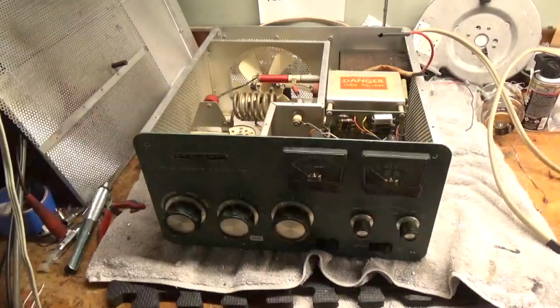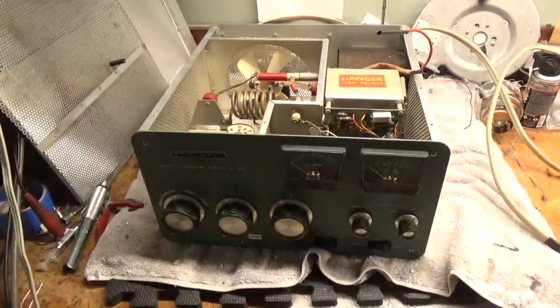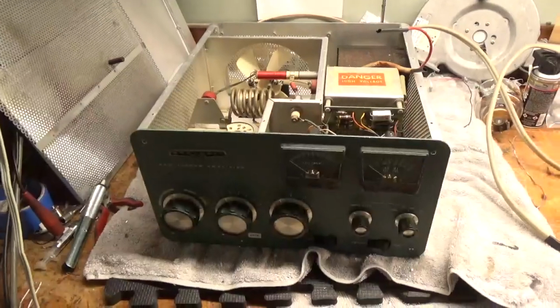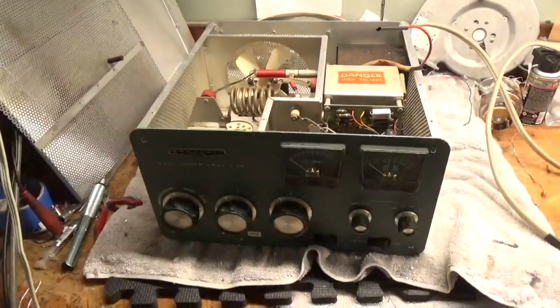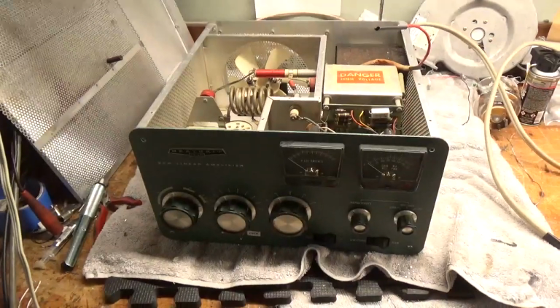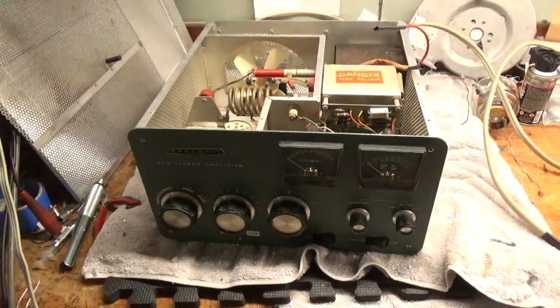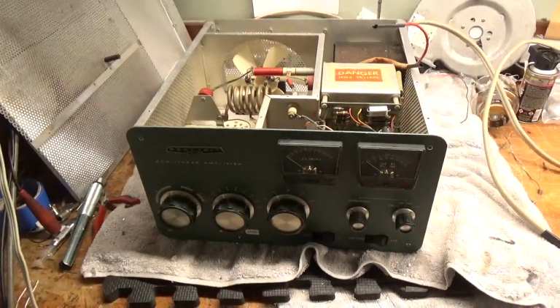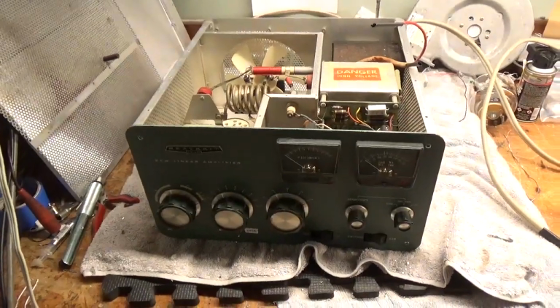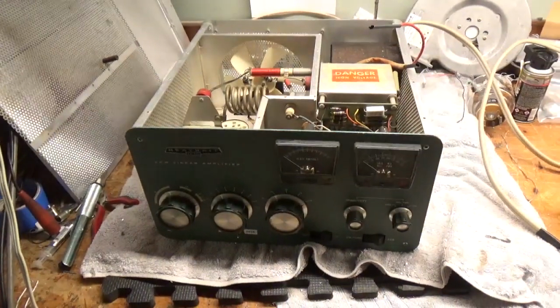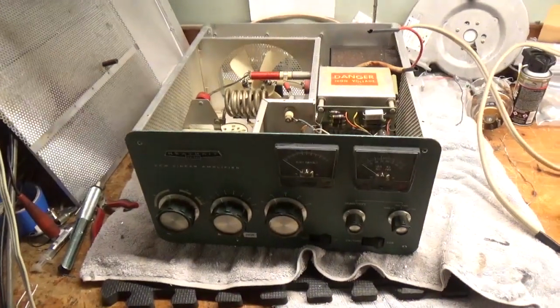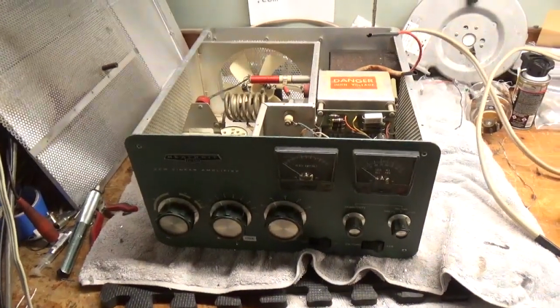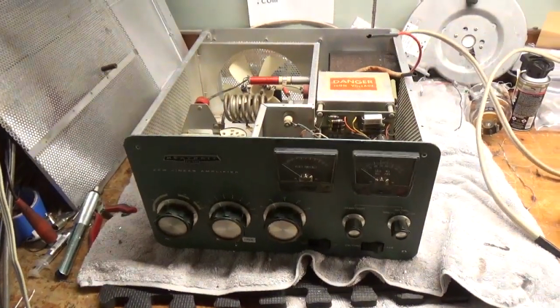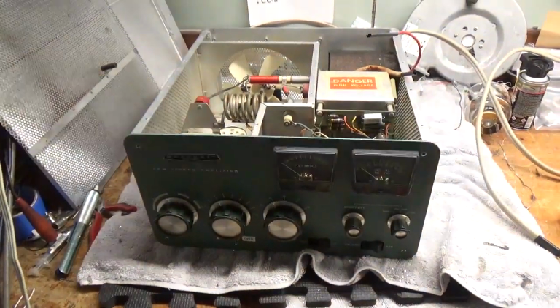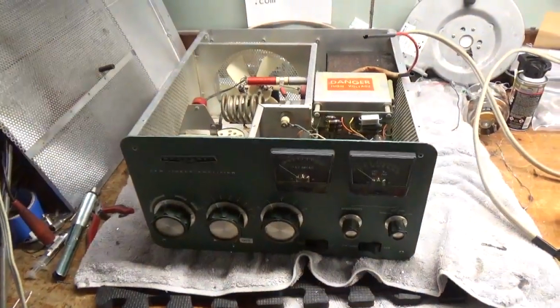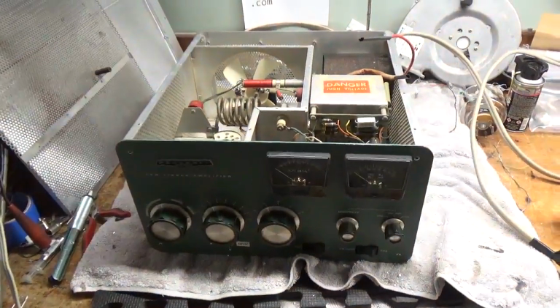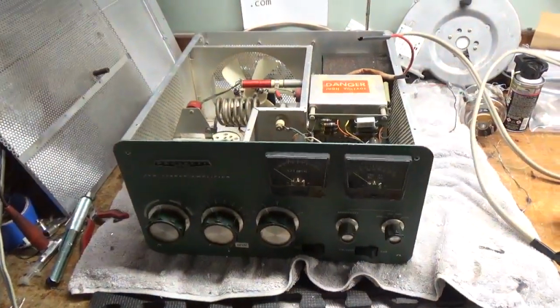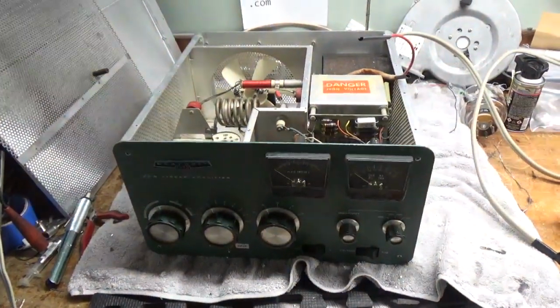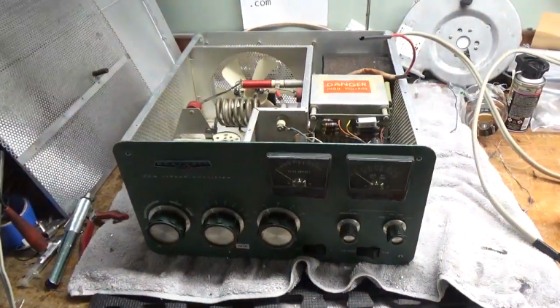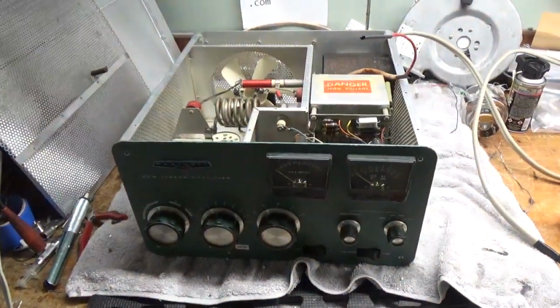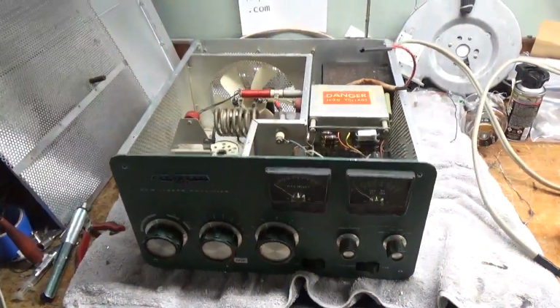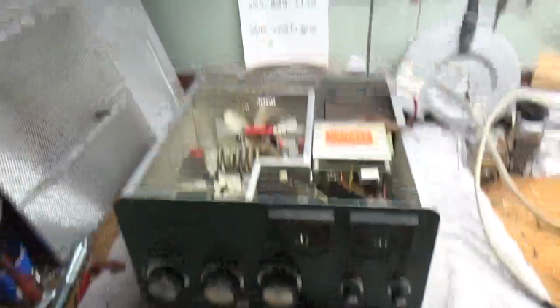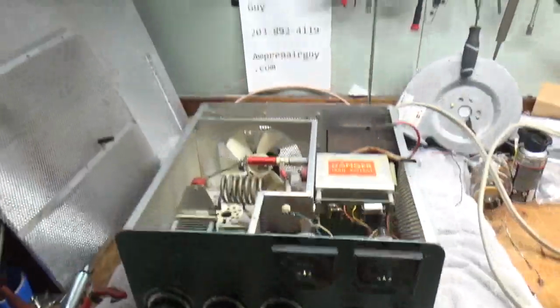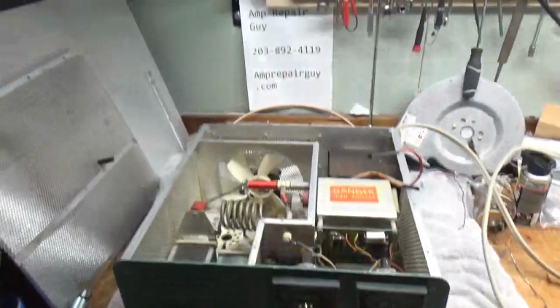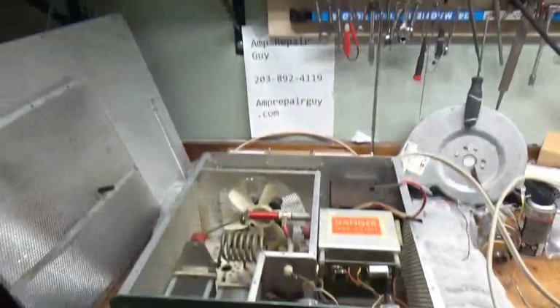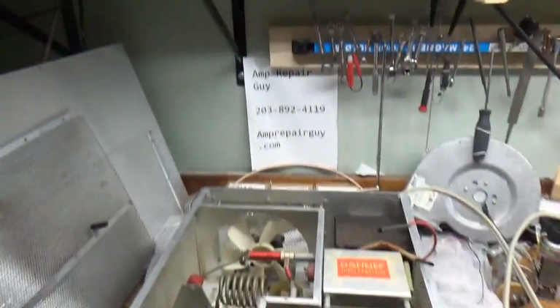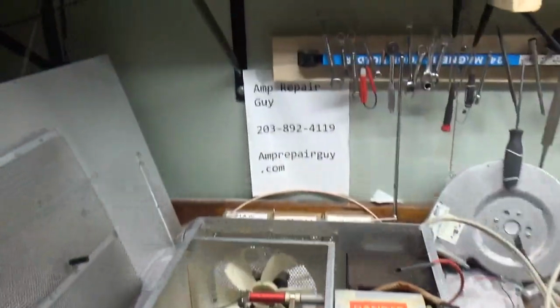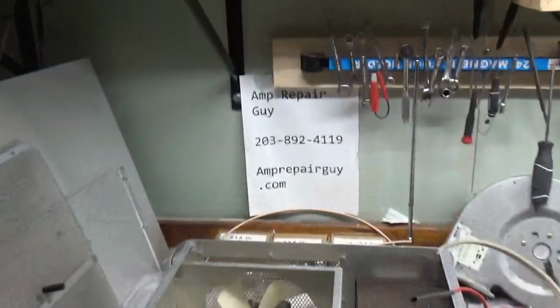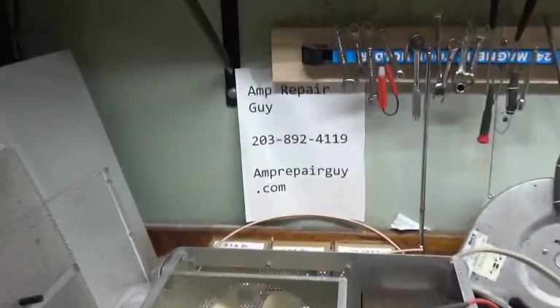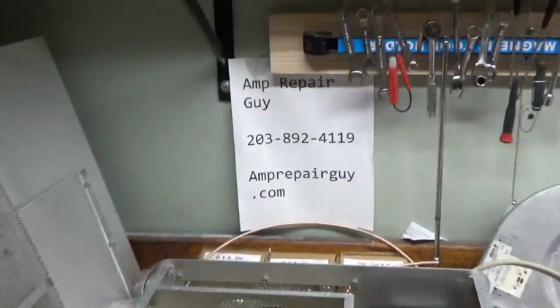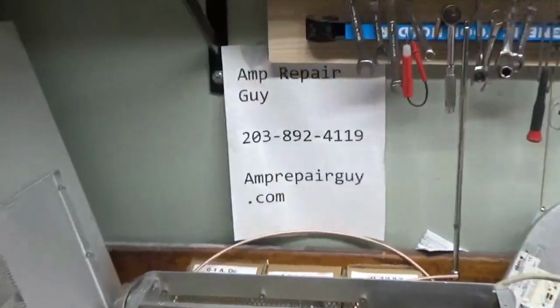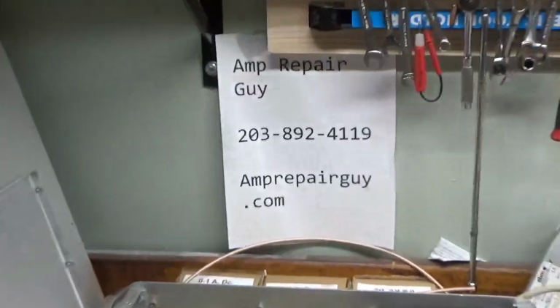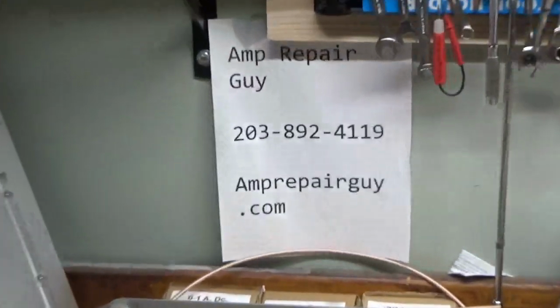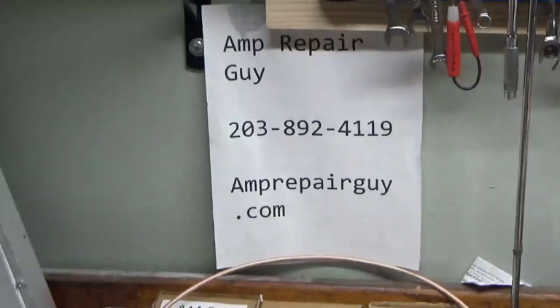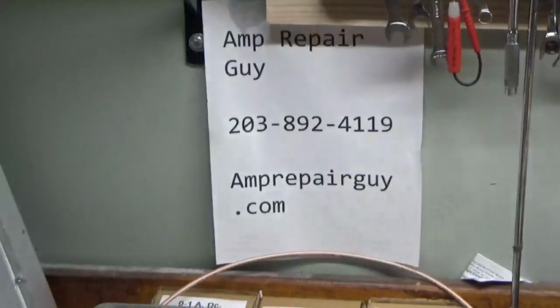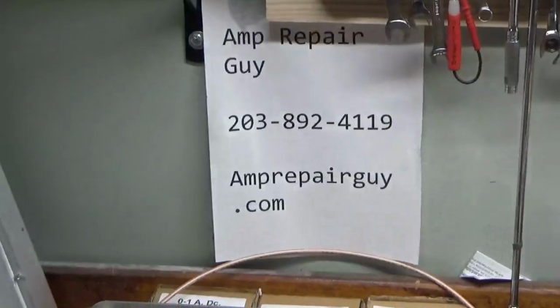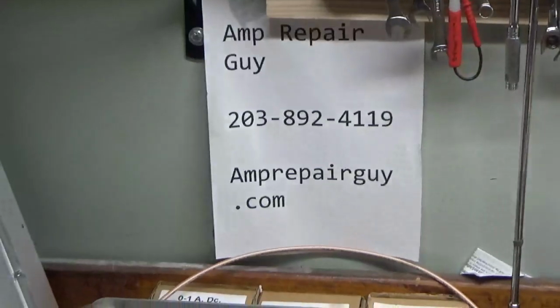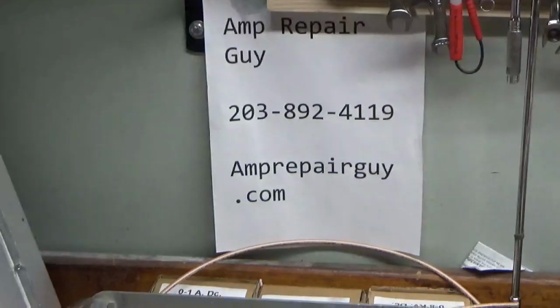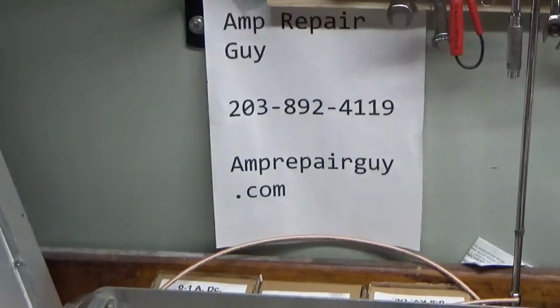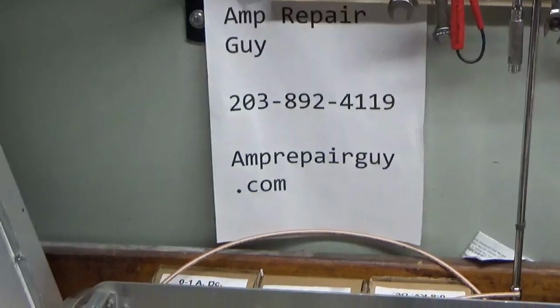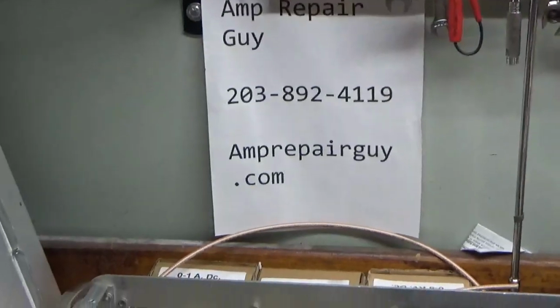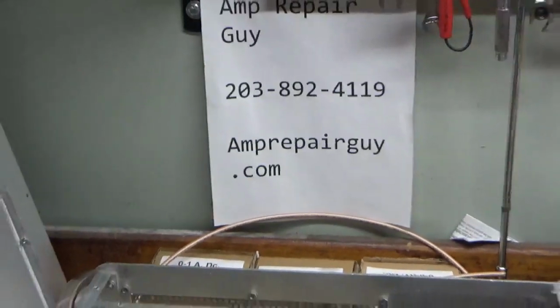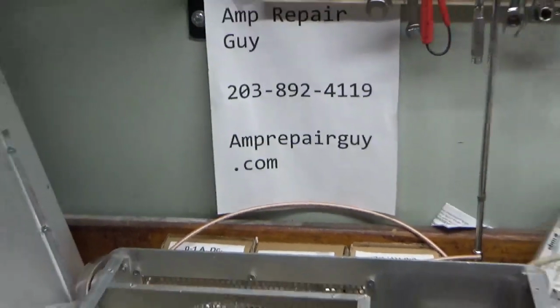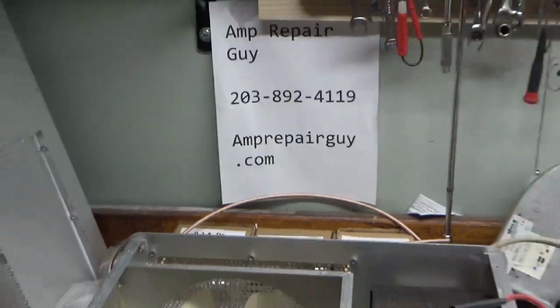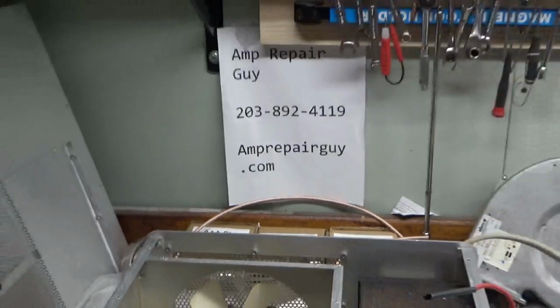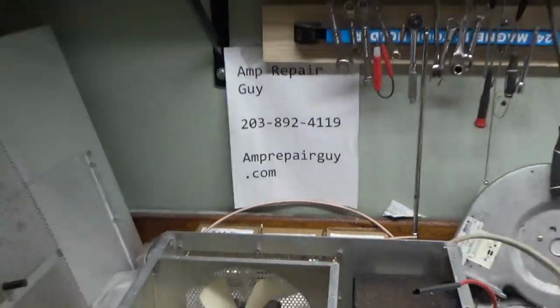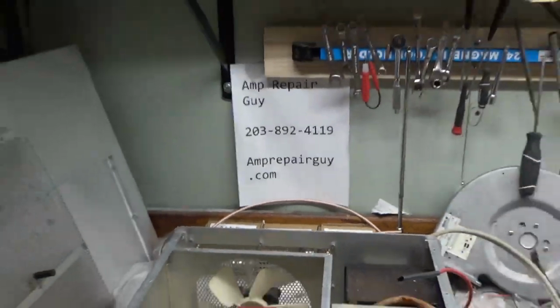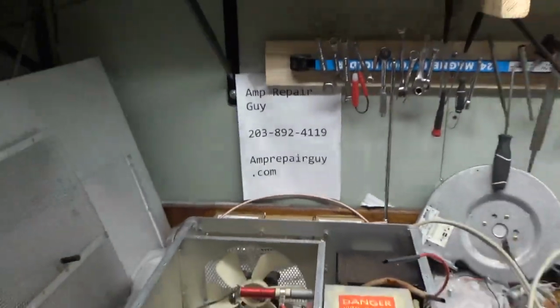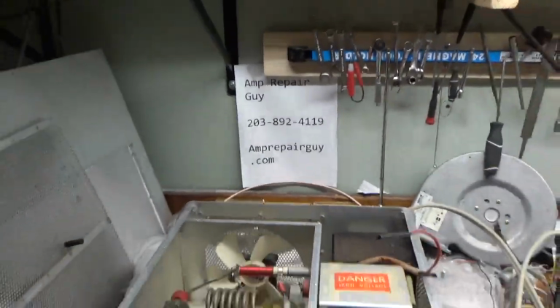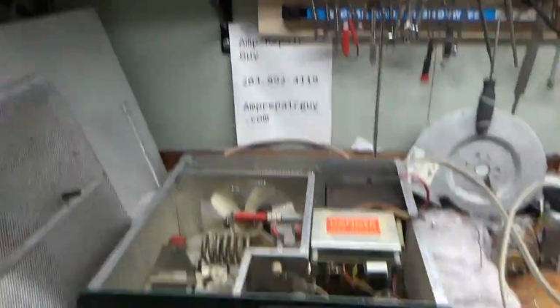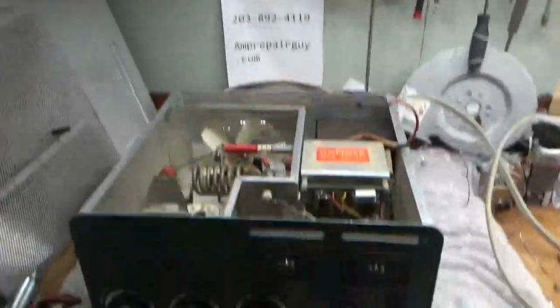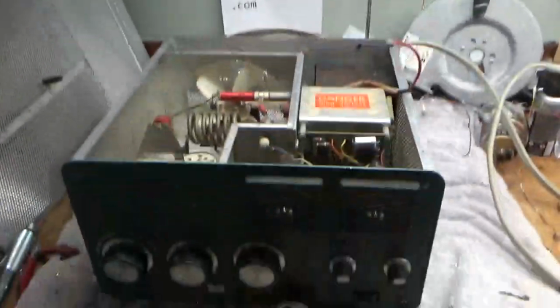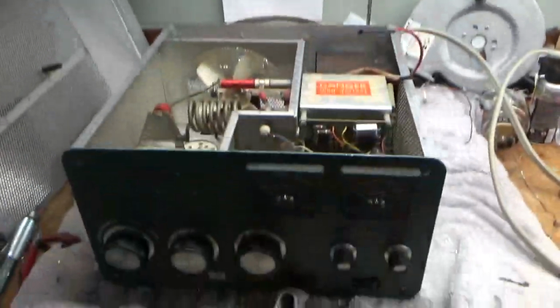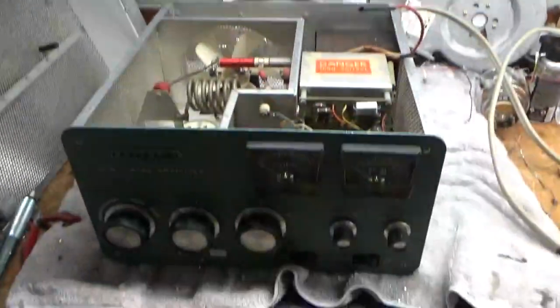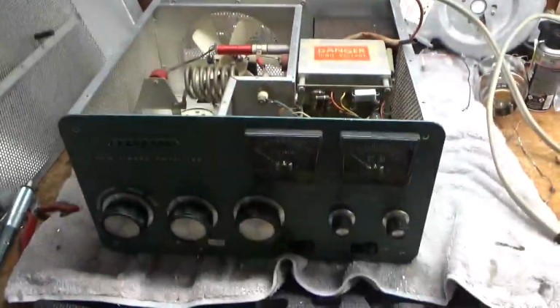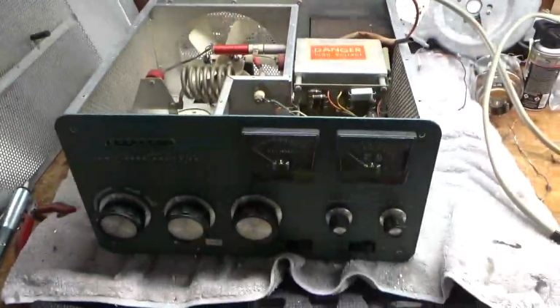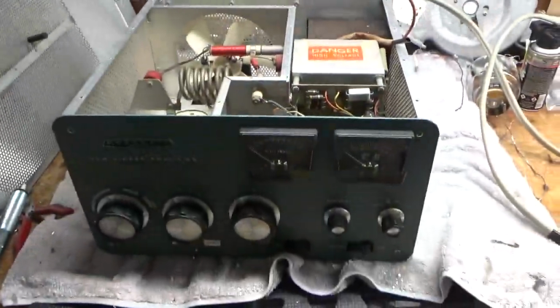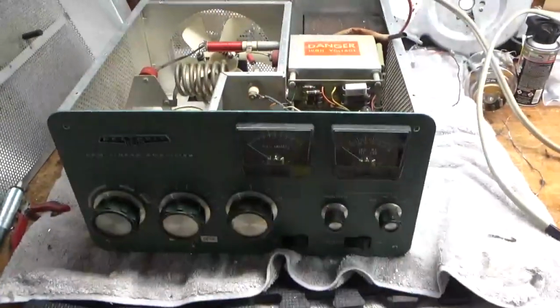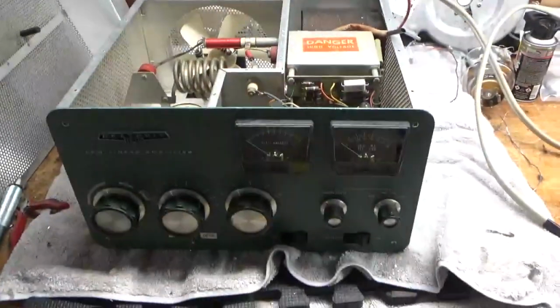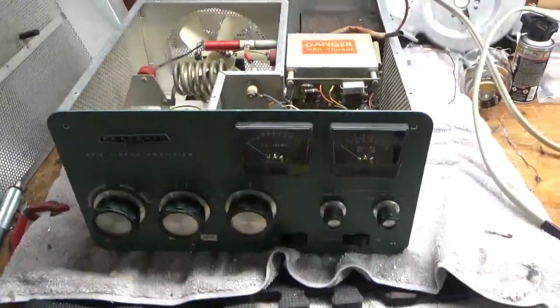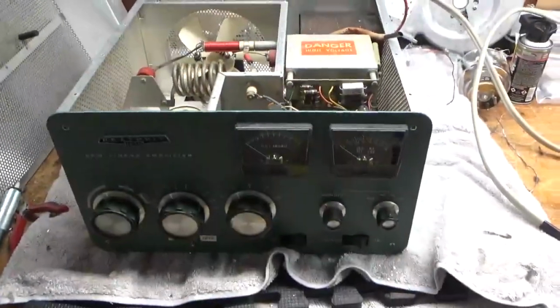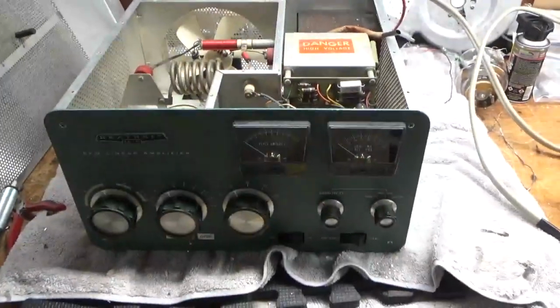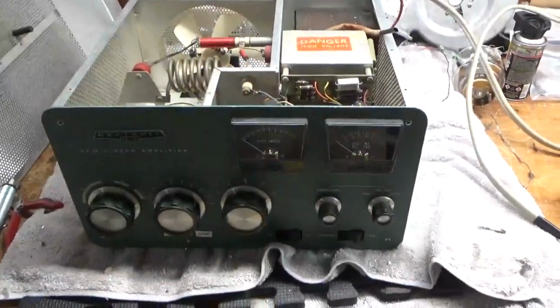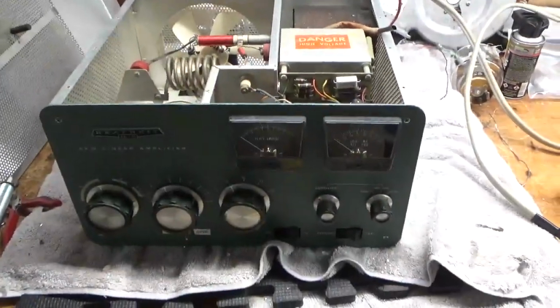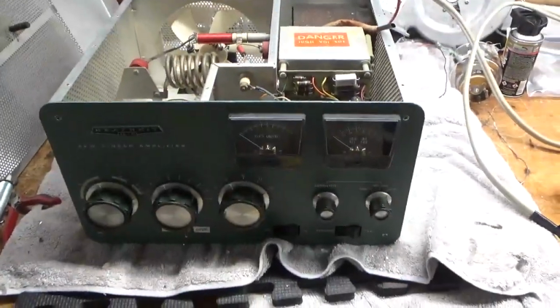Hey everybody, here at PreparGuard.com. There's my phone number and my website. I have another Heathkit SB220 here.